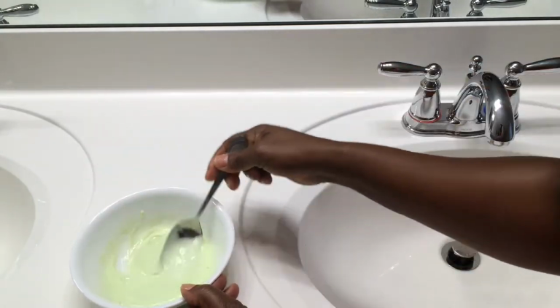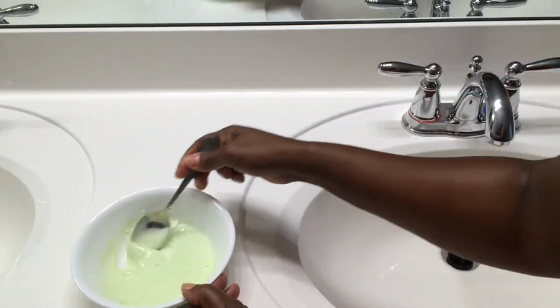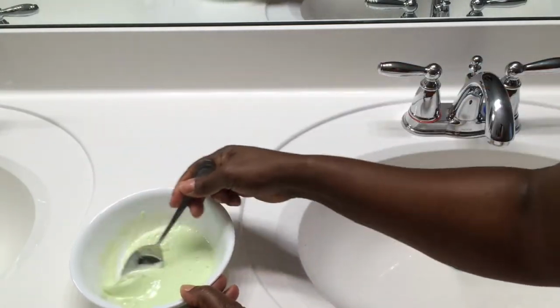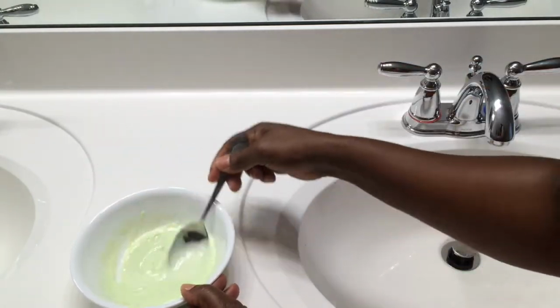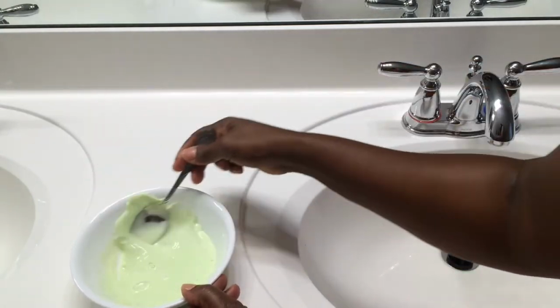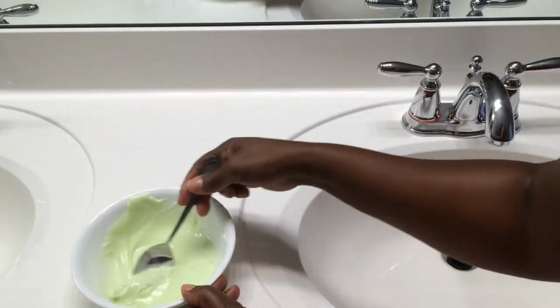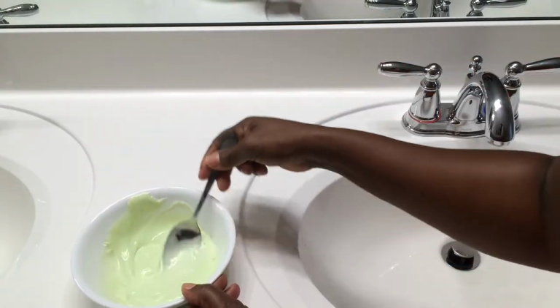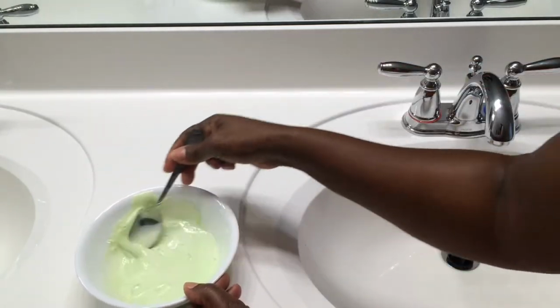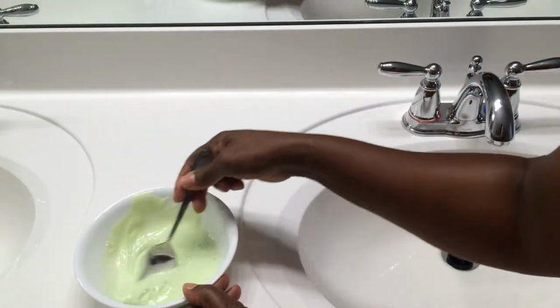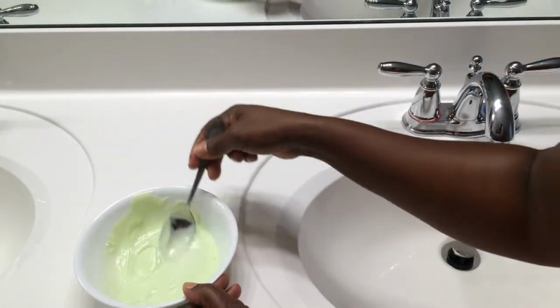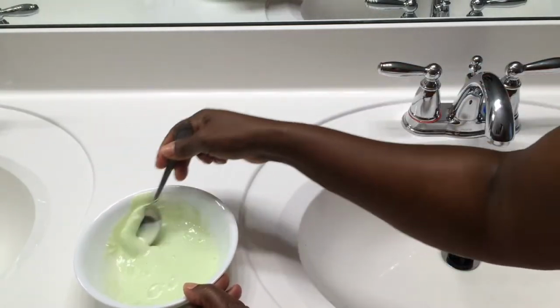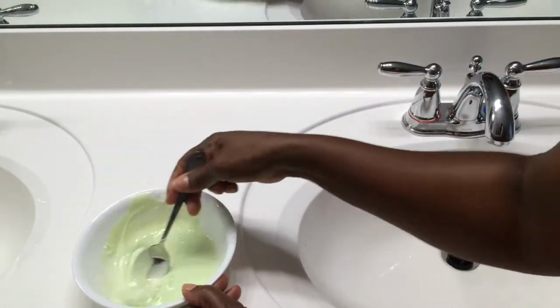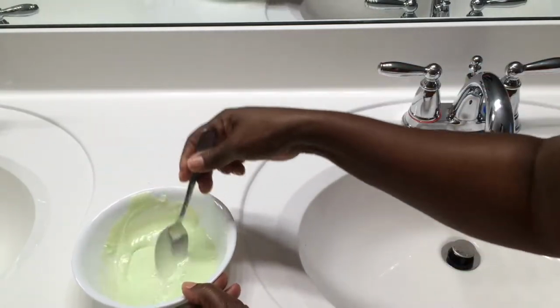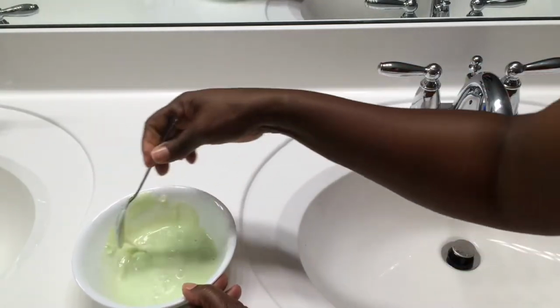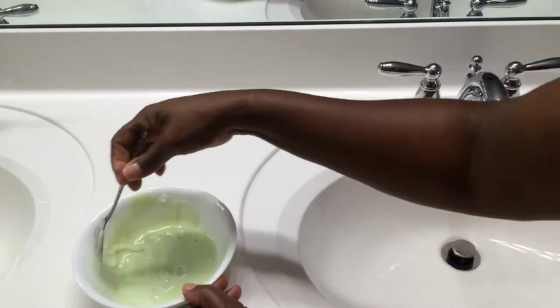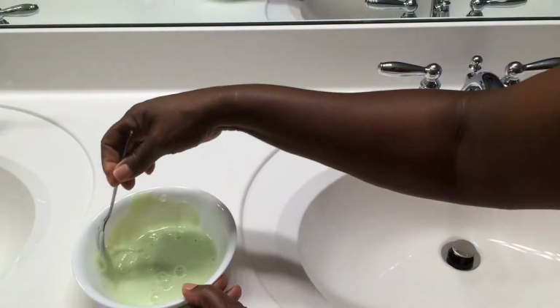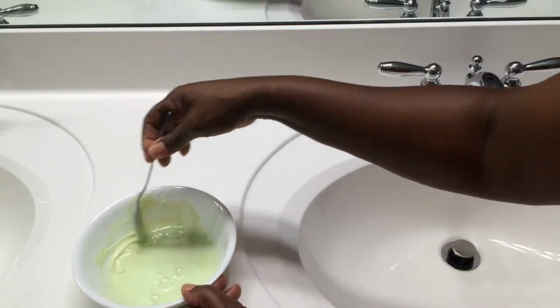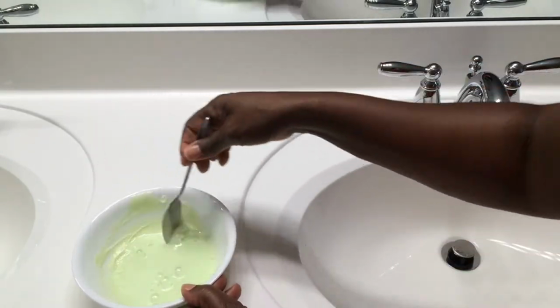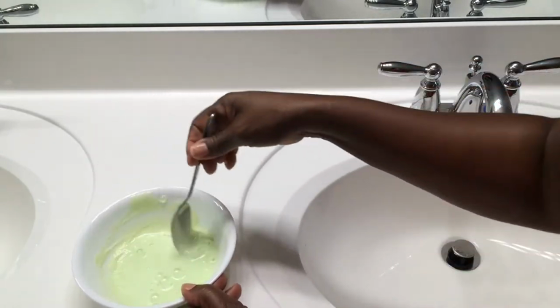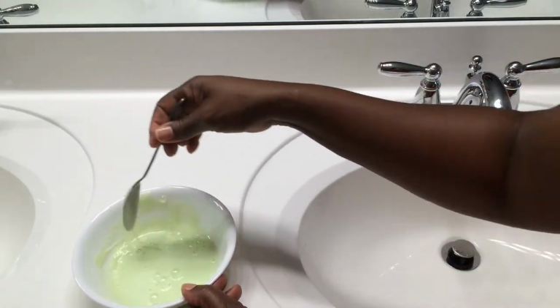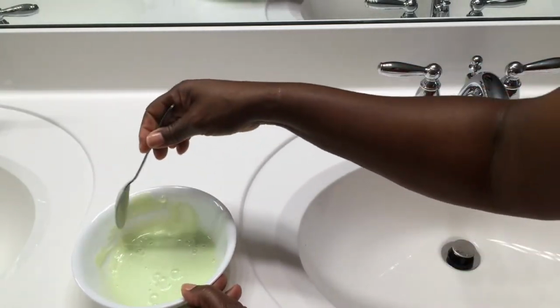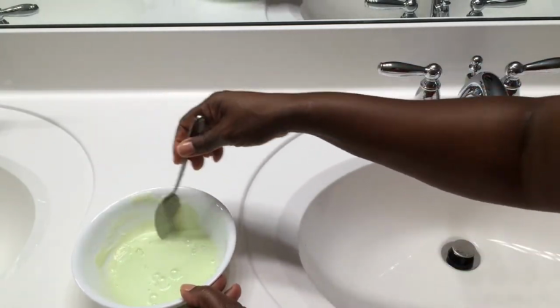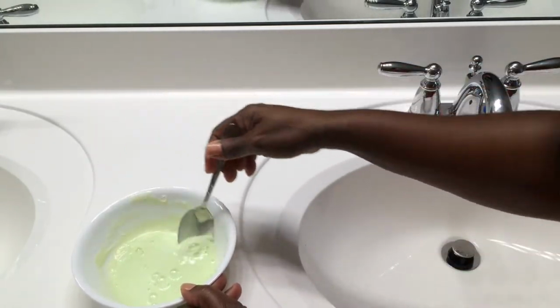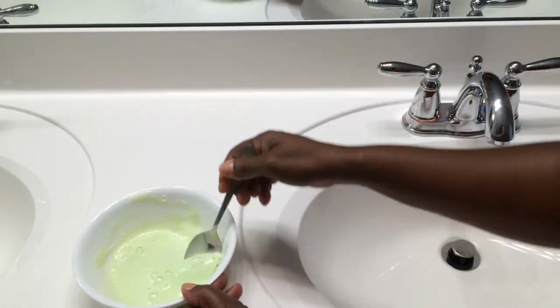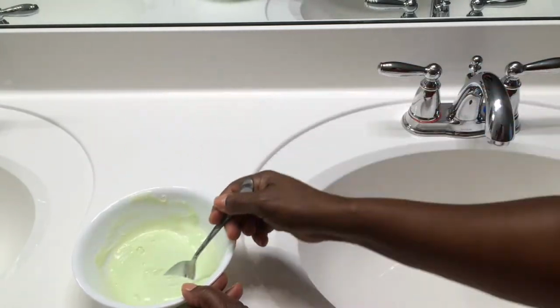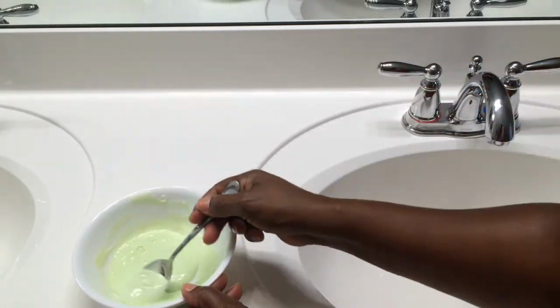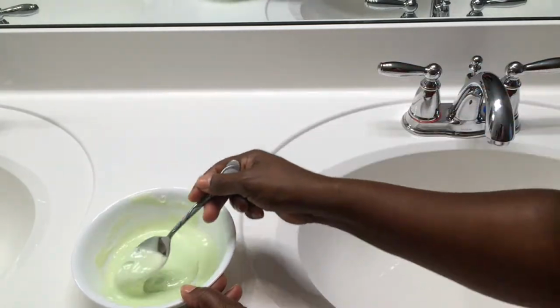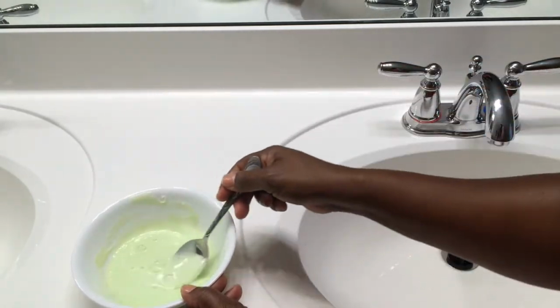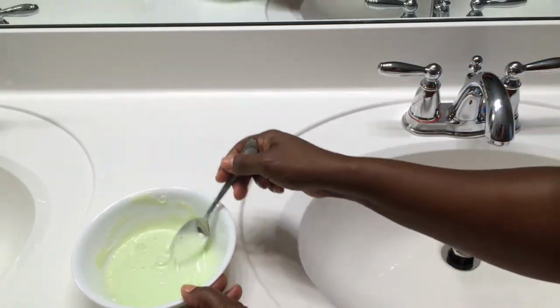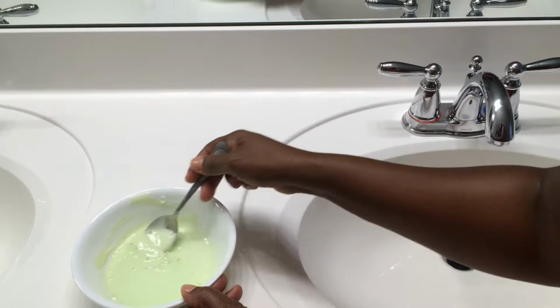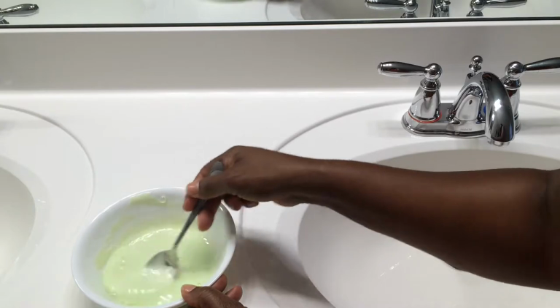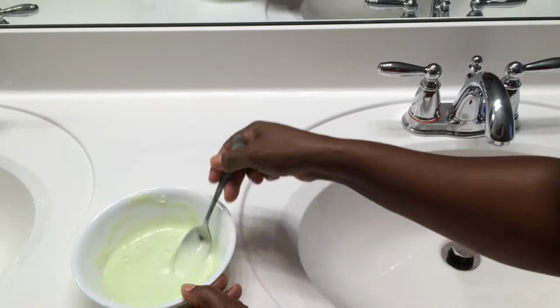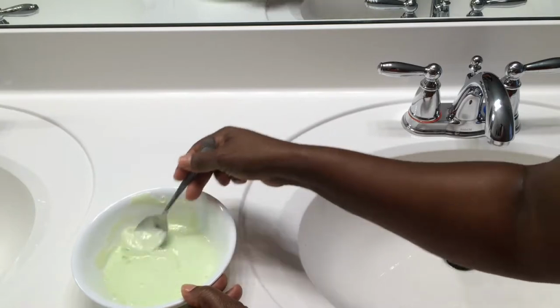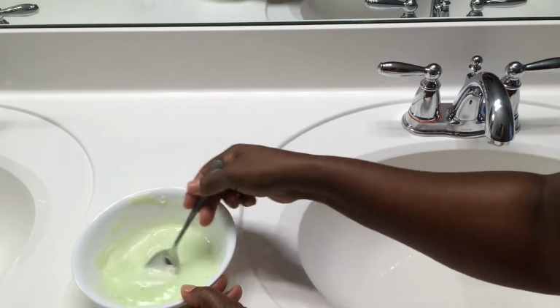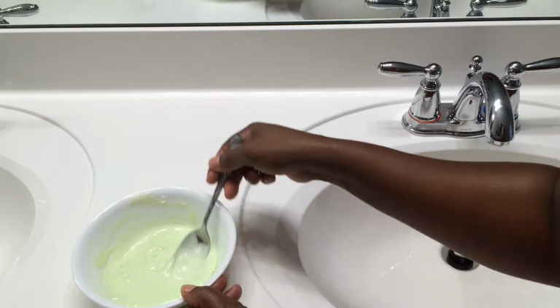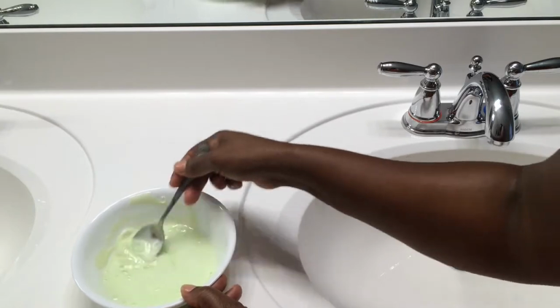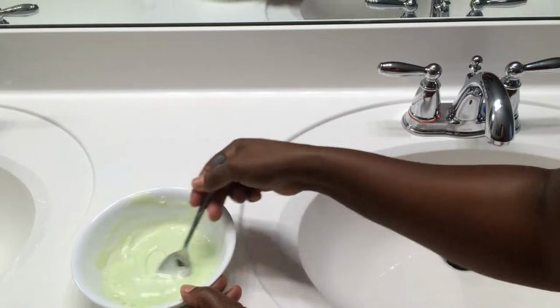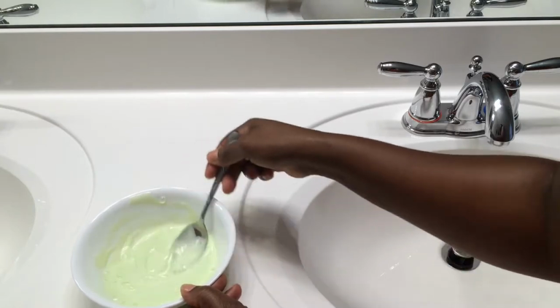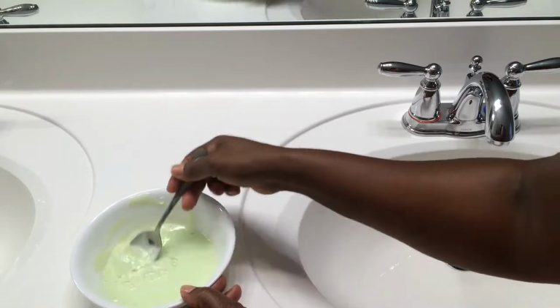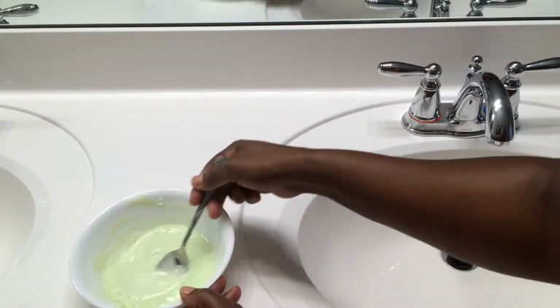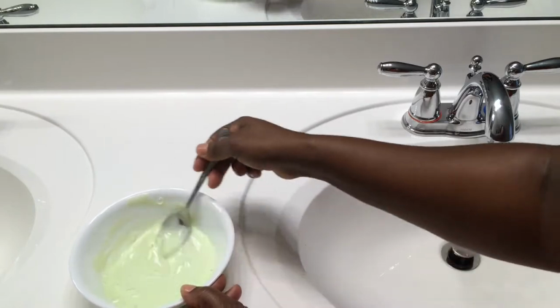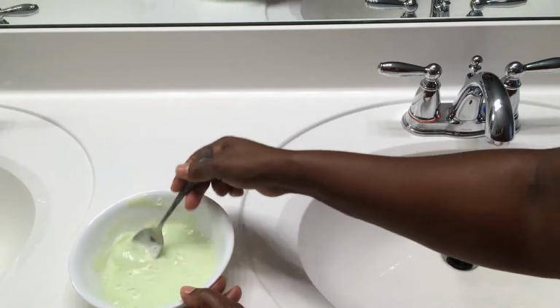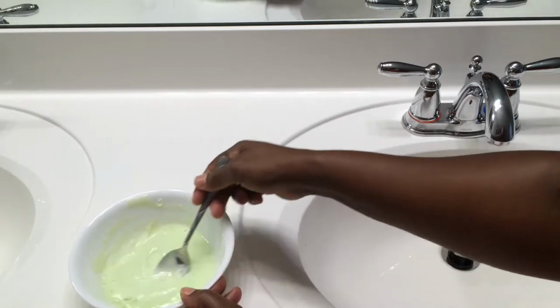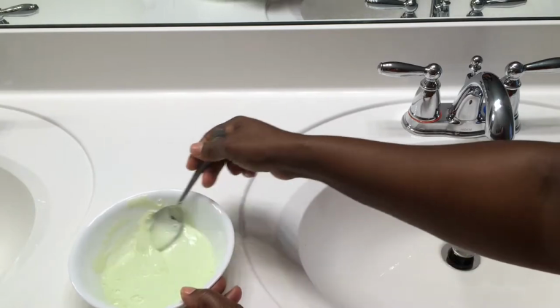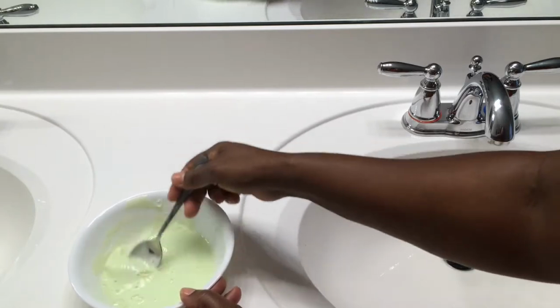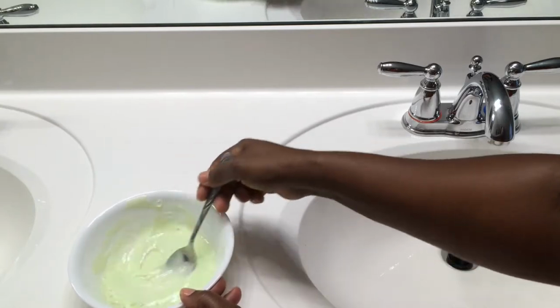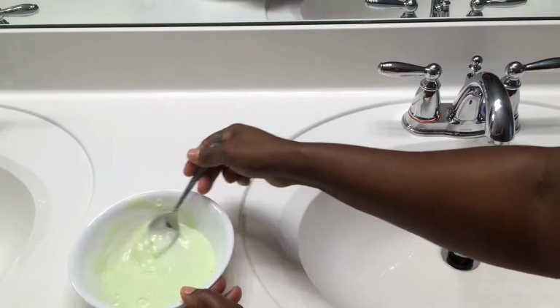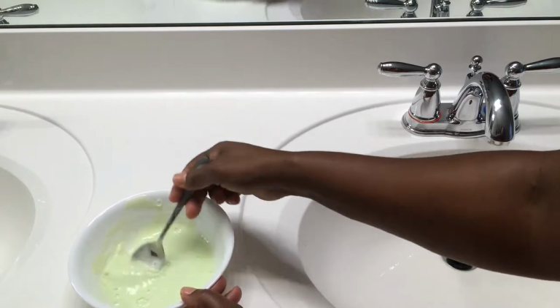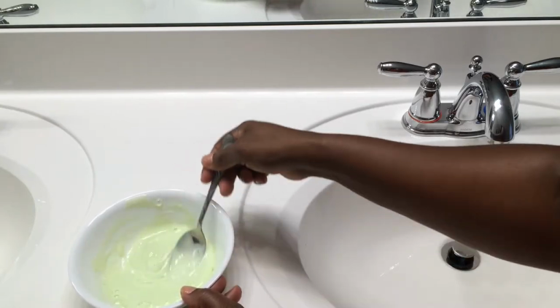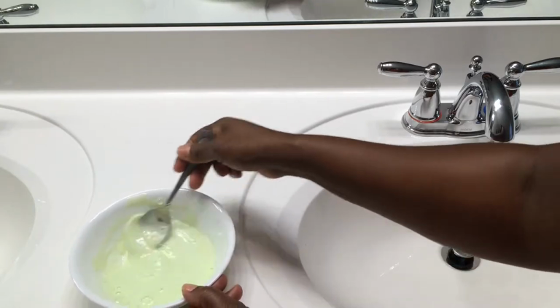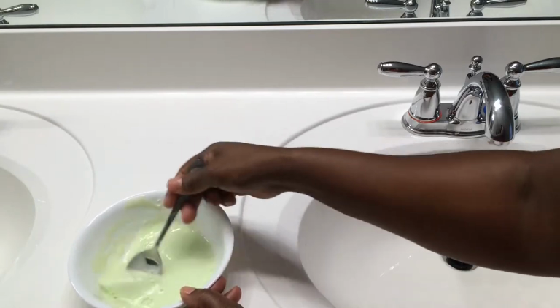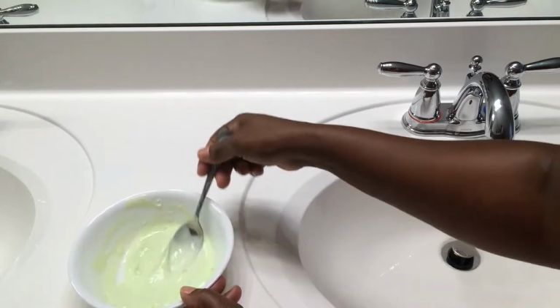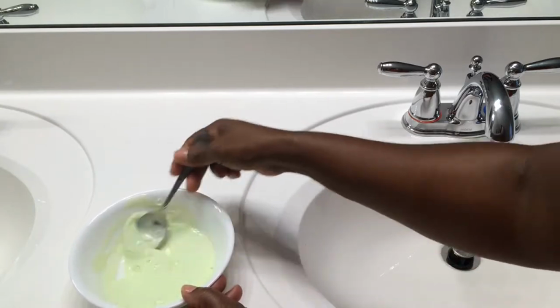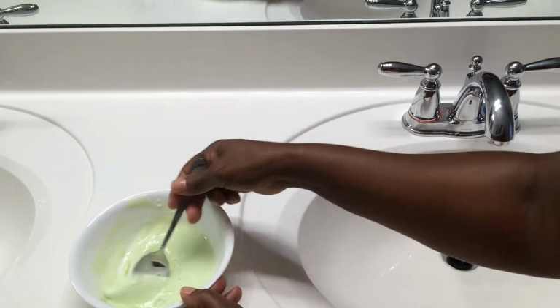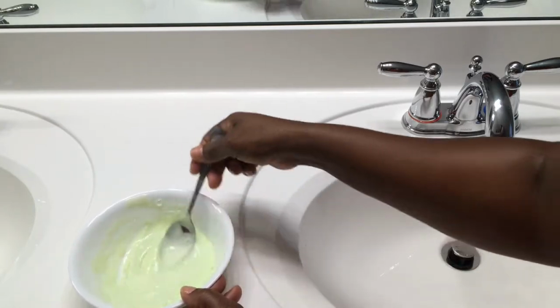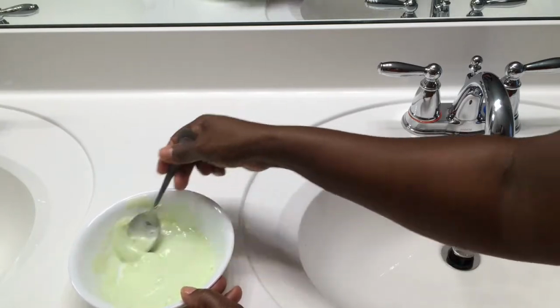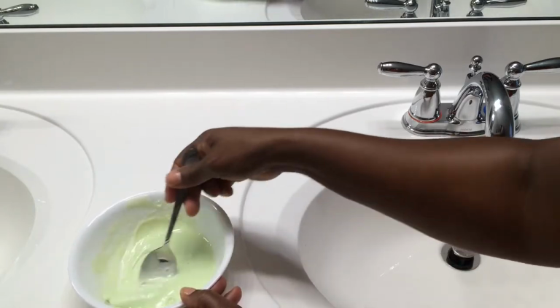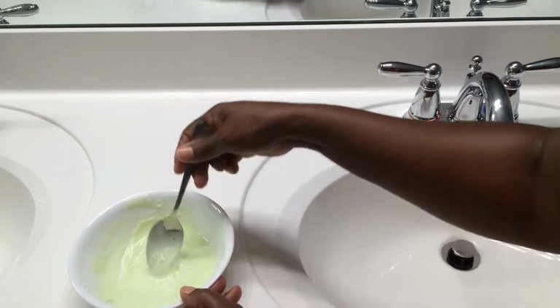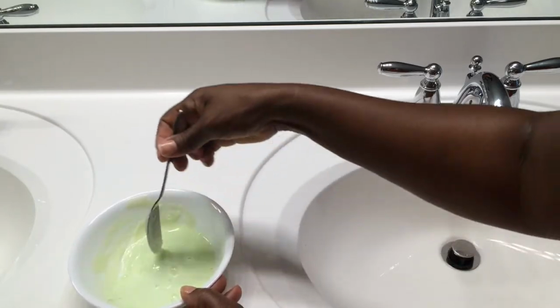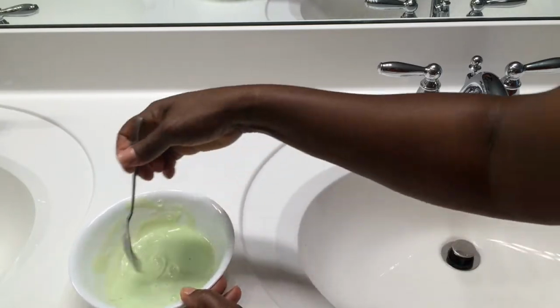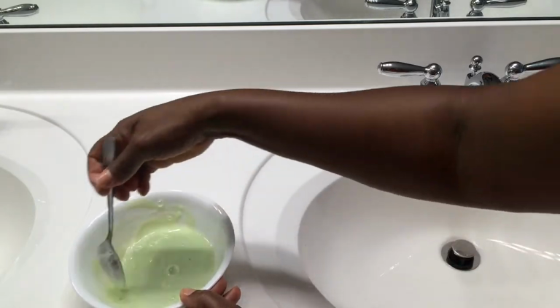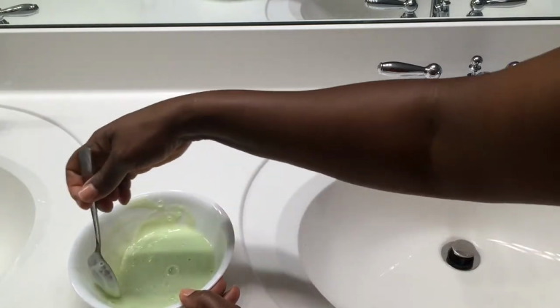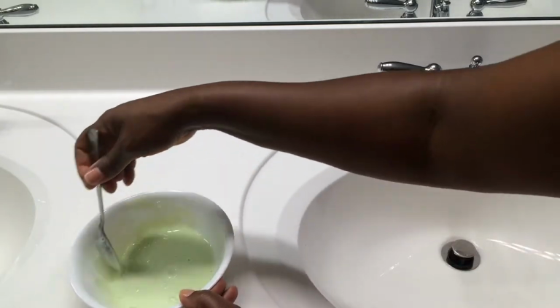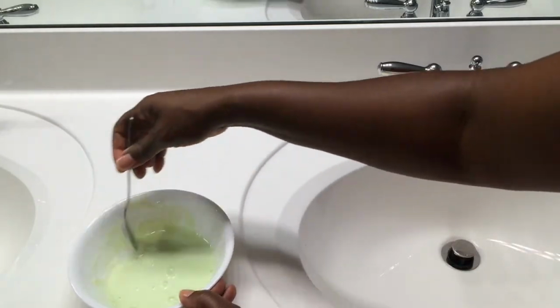The antibacterial soap helps to kill bacteria, and the olive oil moisturizes your brushes.